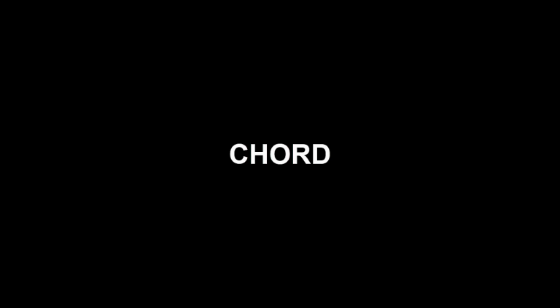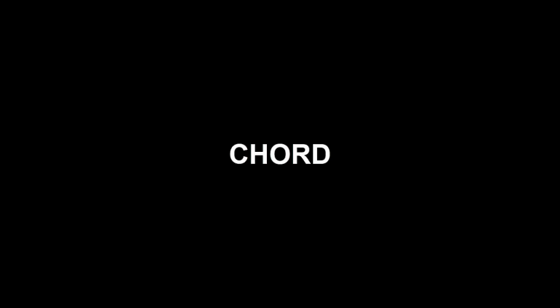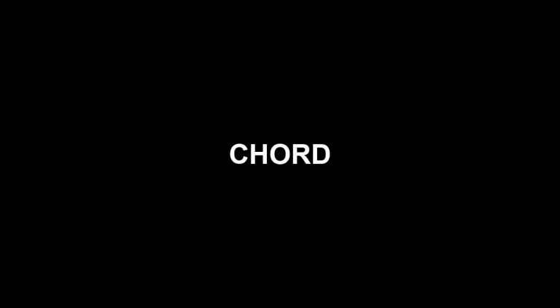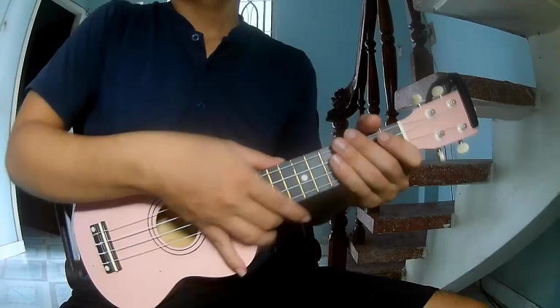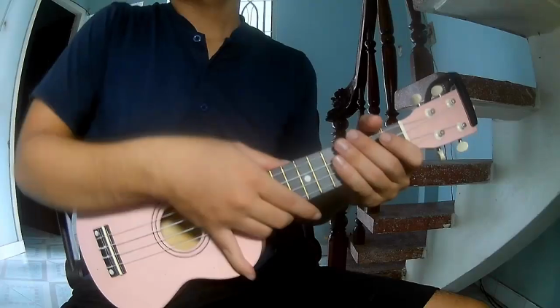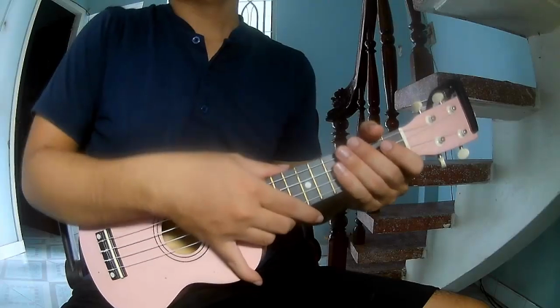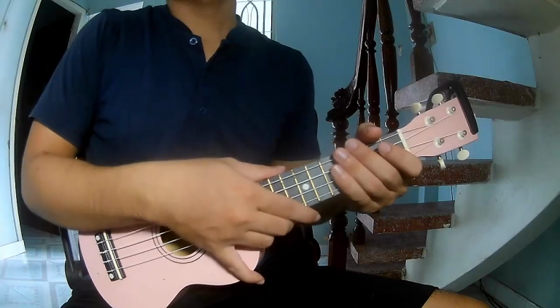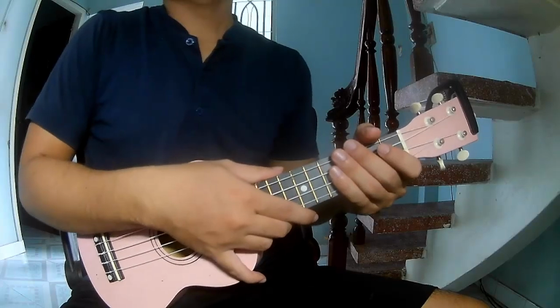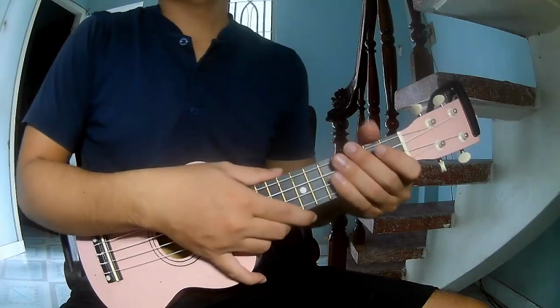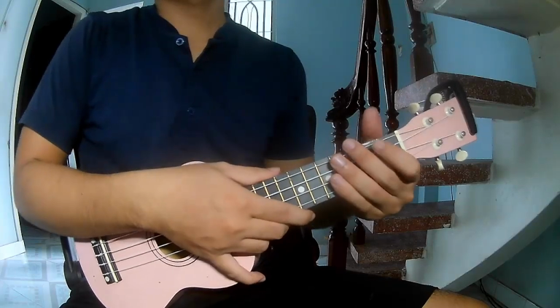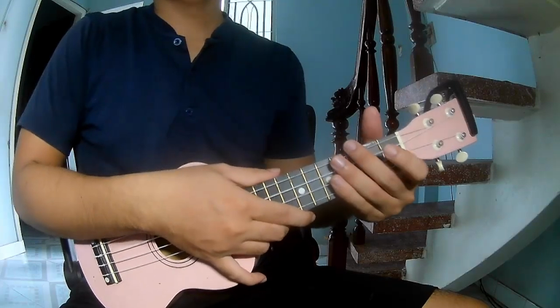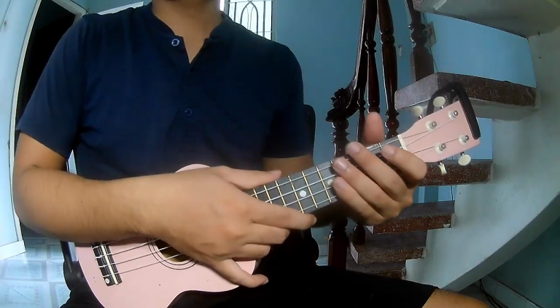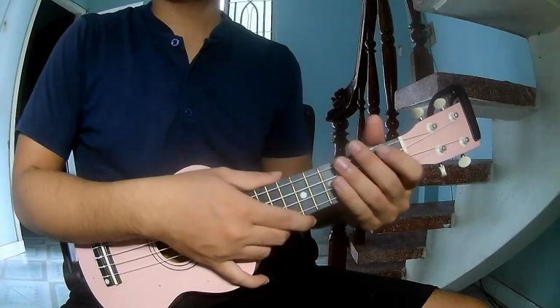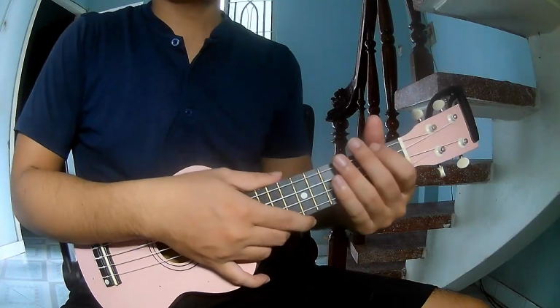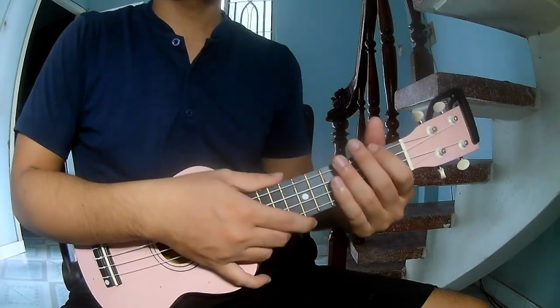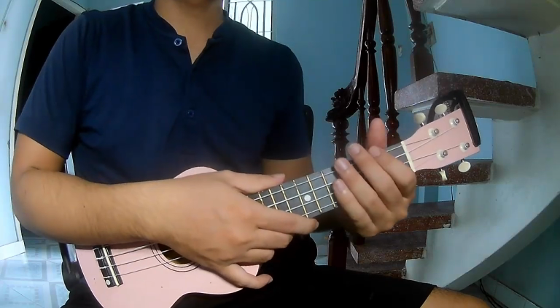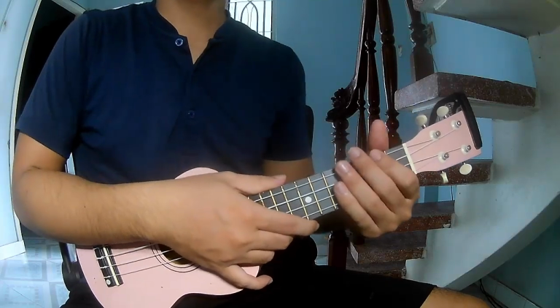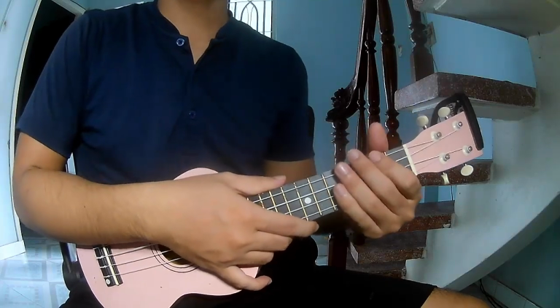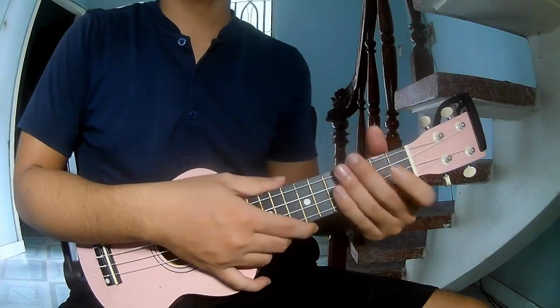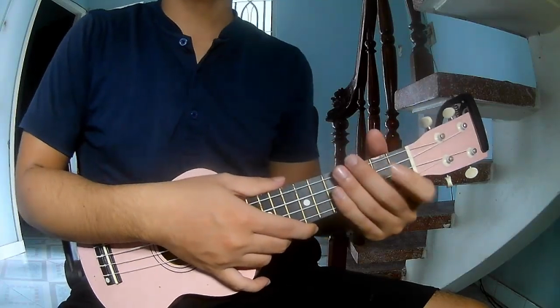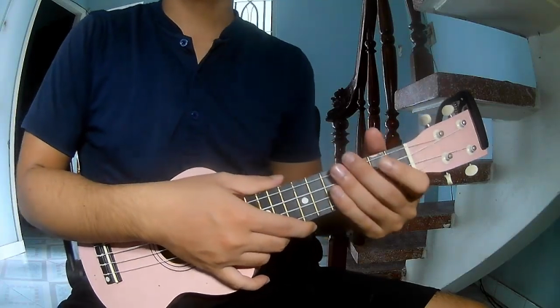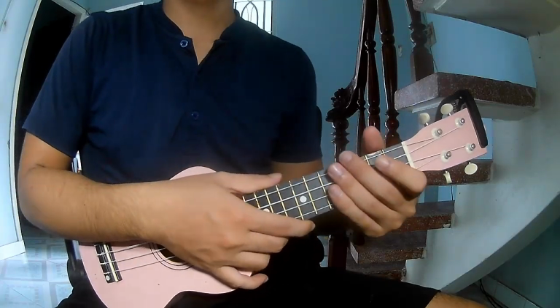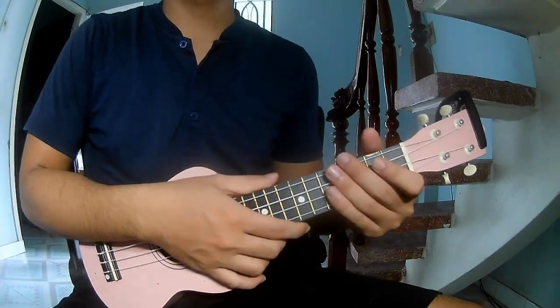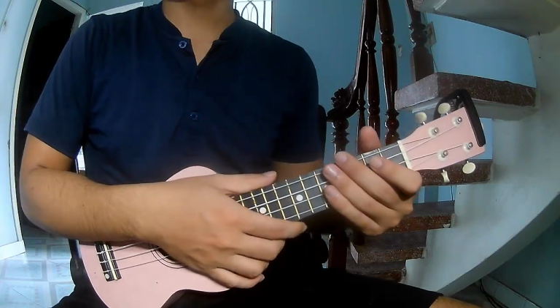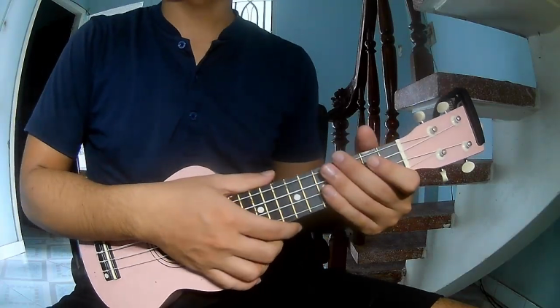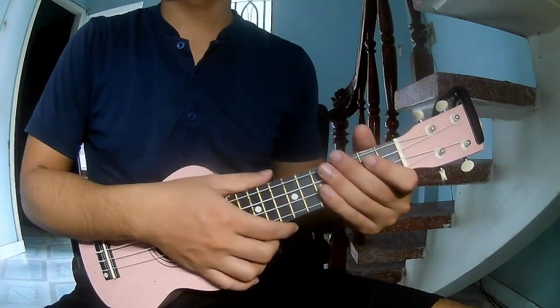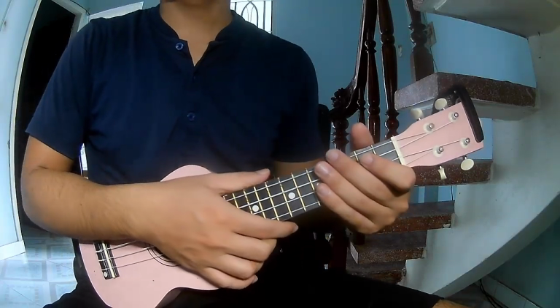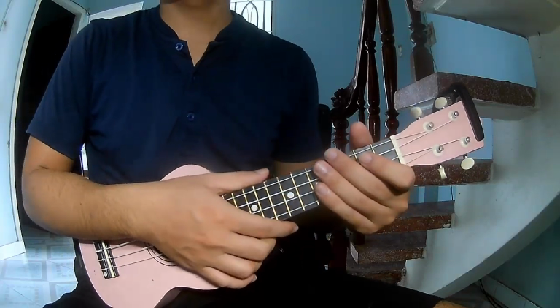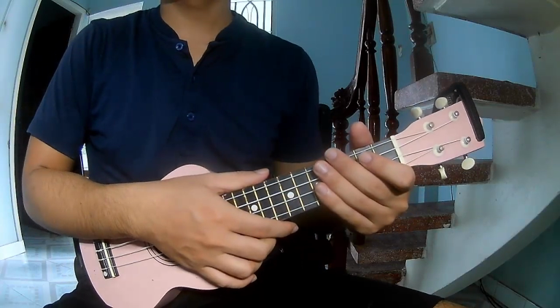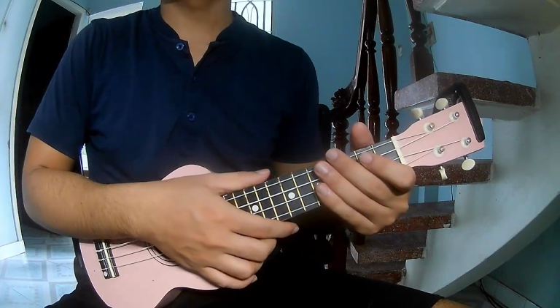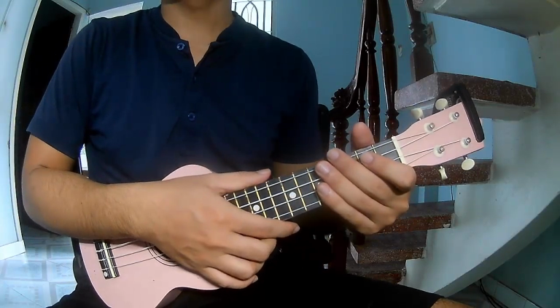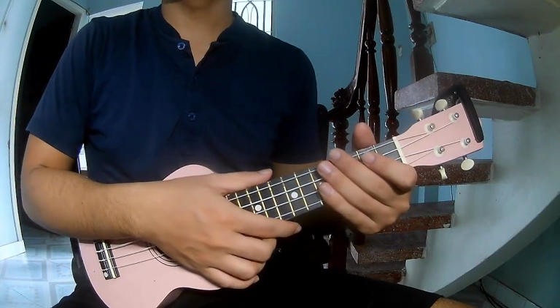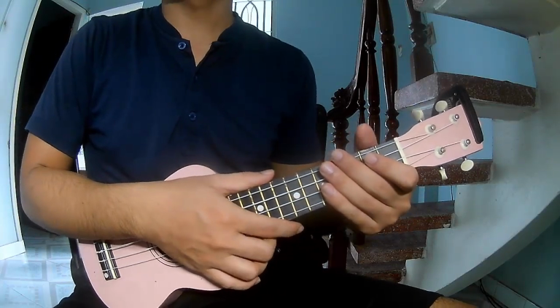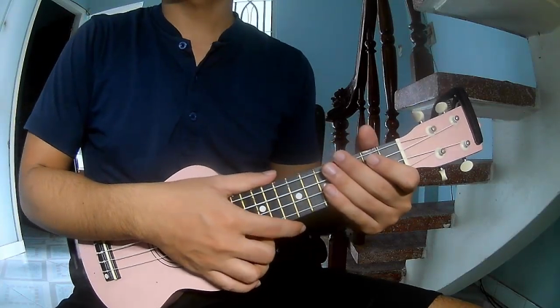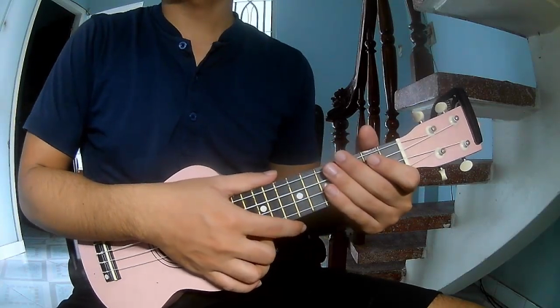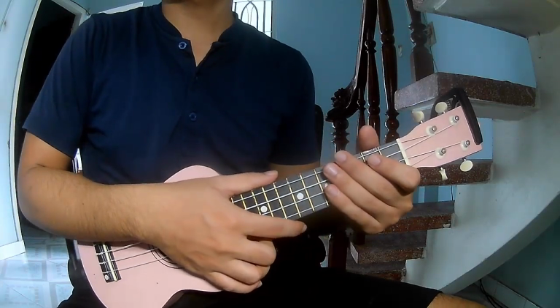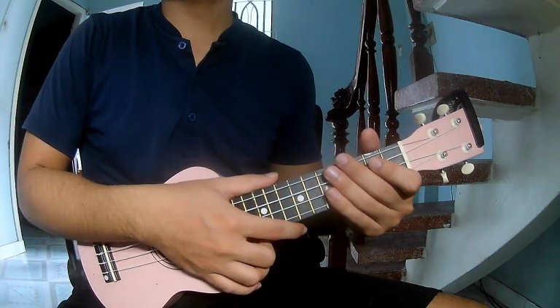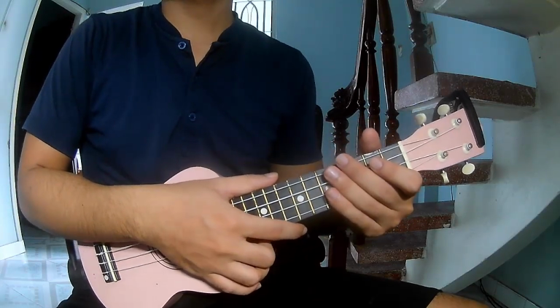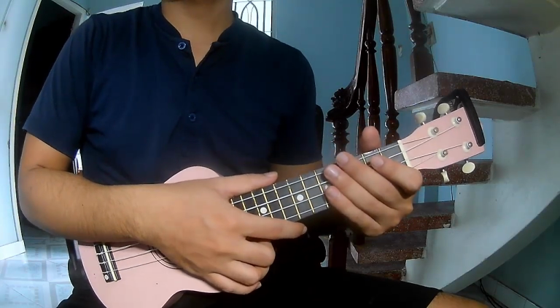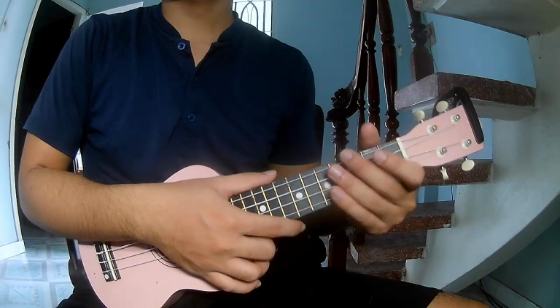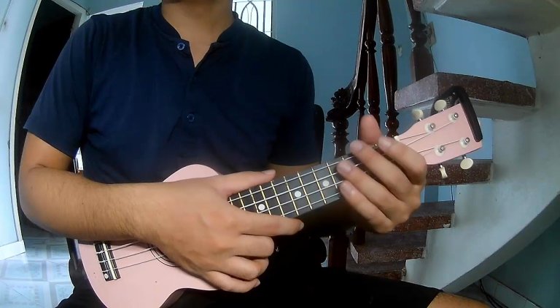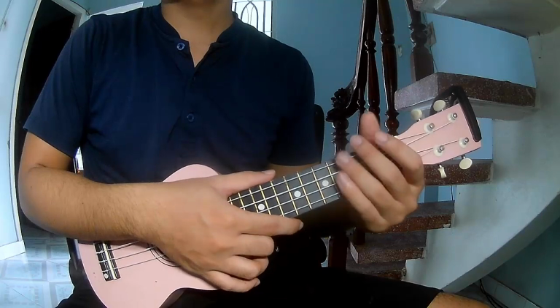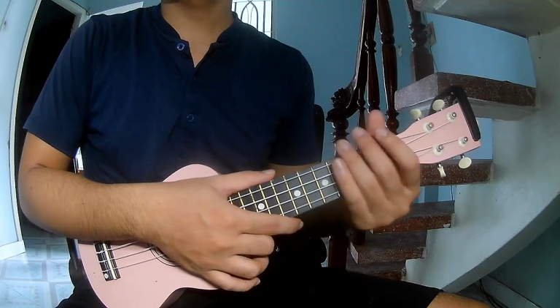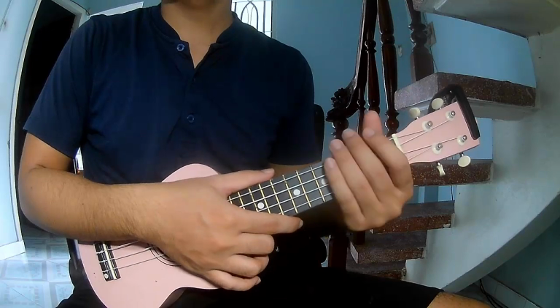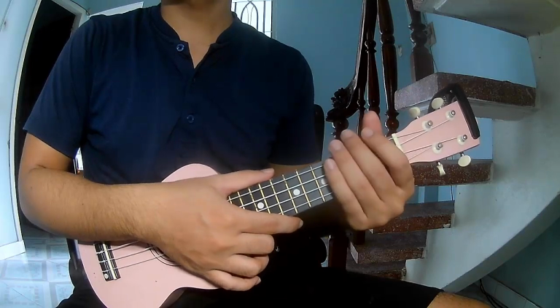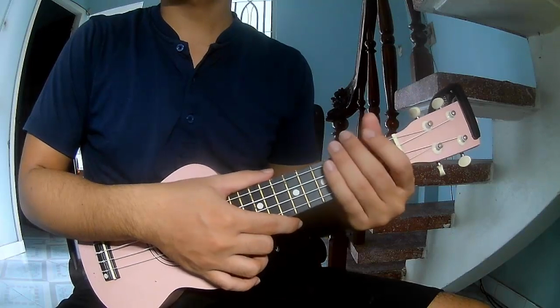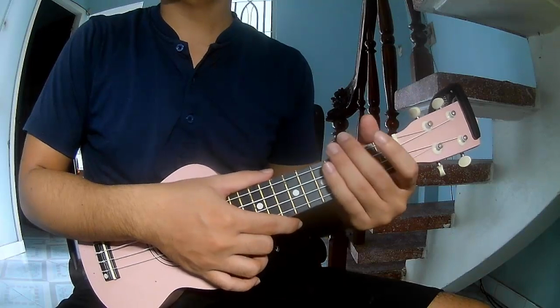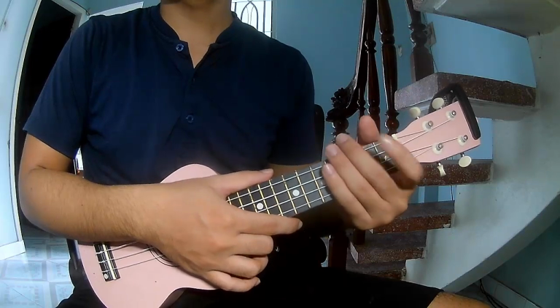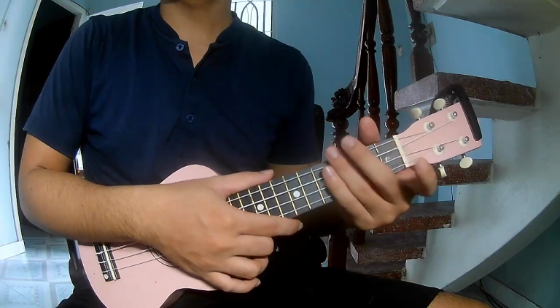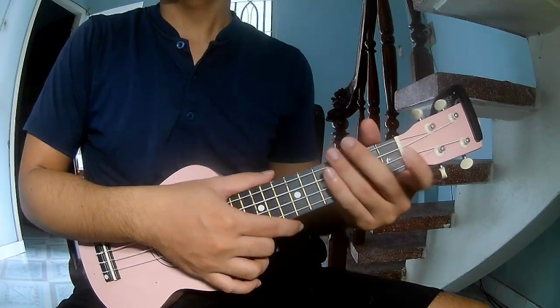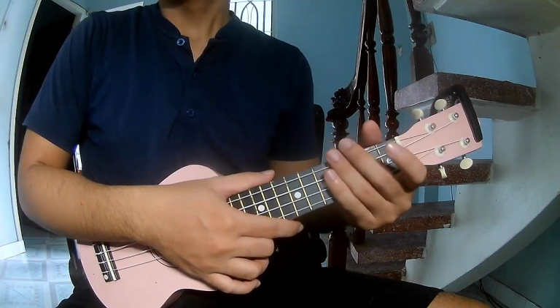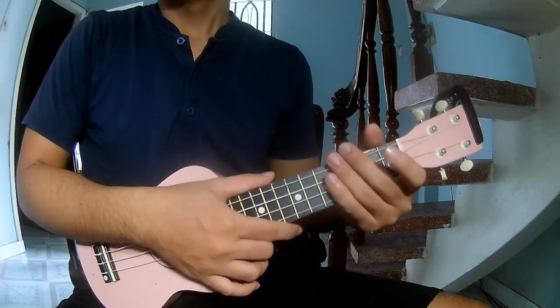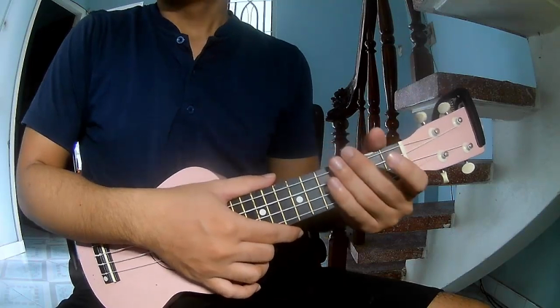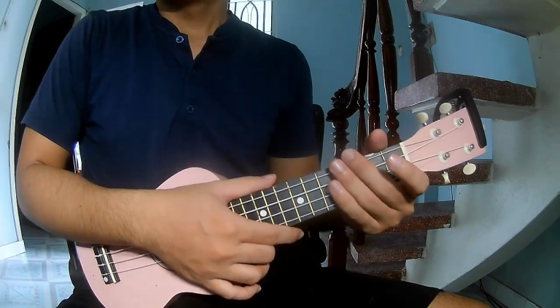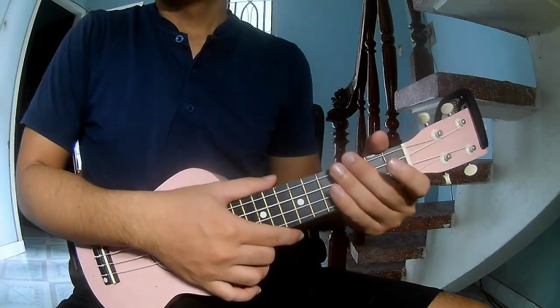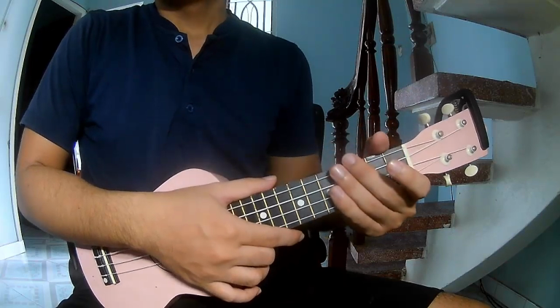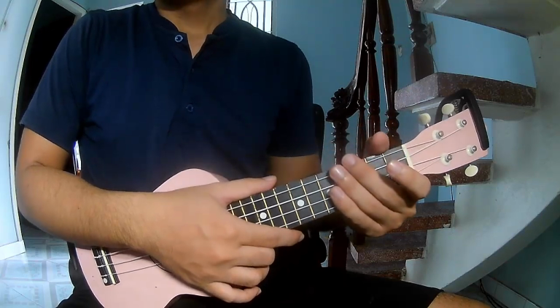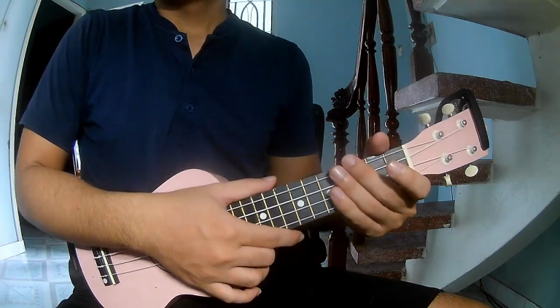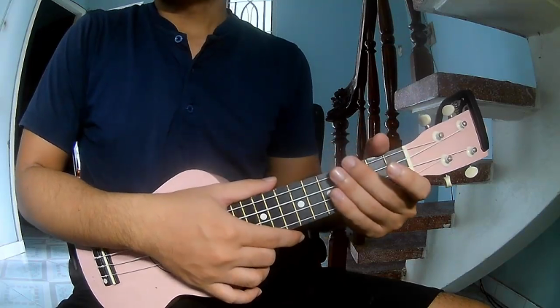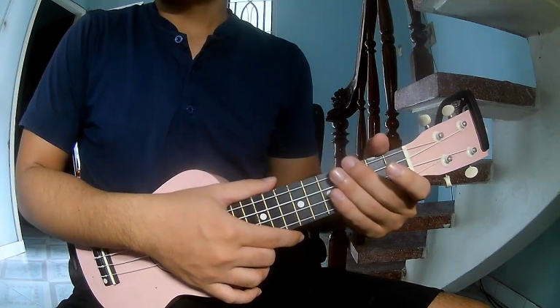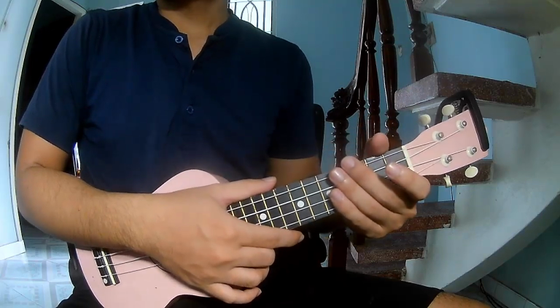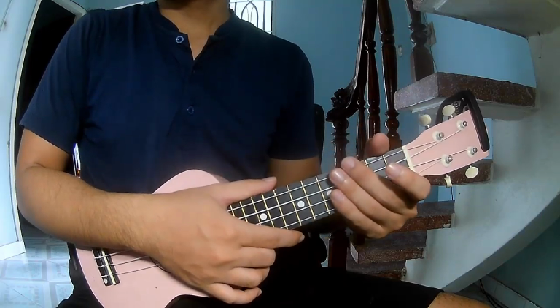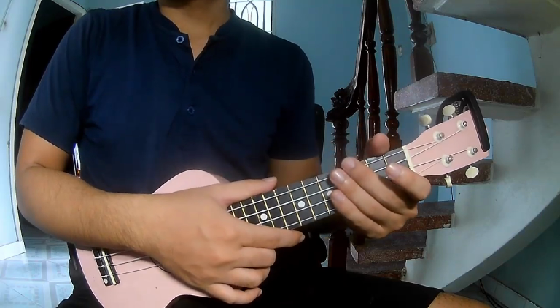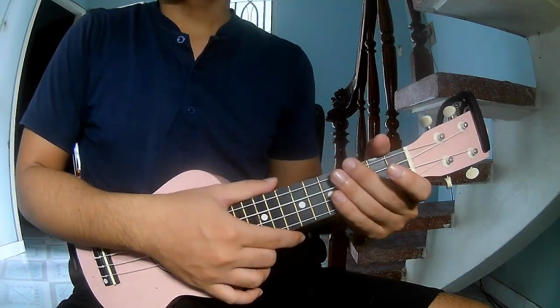Hi everyone! Today we will show how to play ukulele. I am your host and champion.